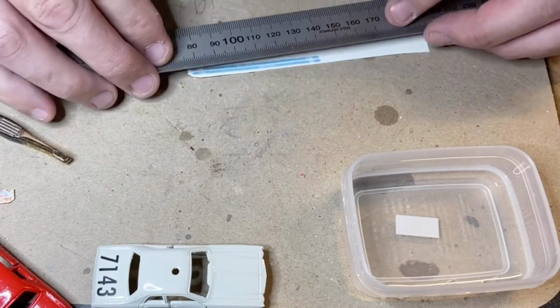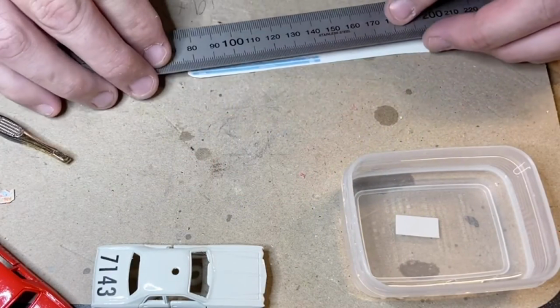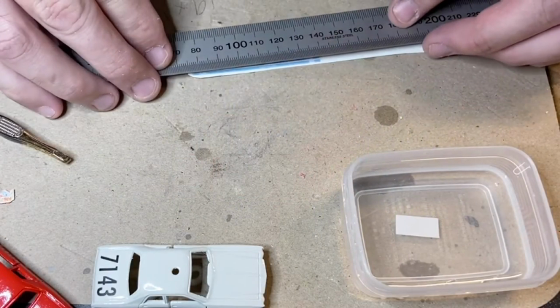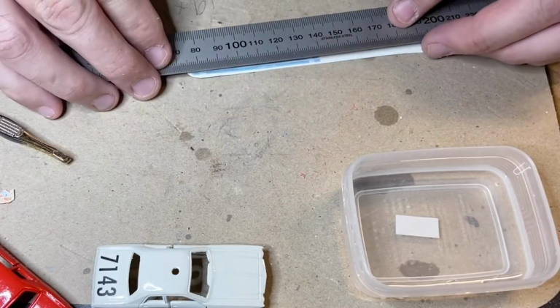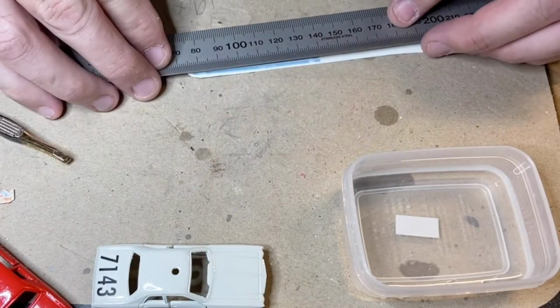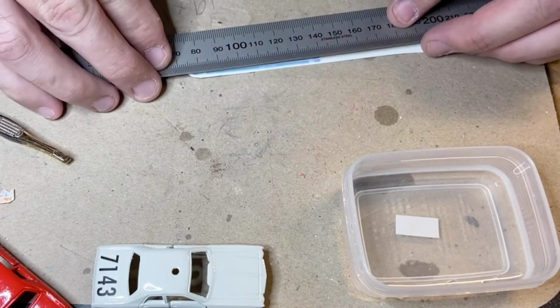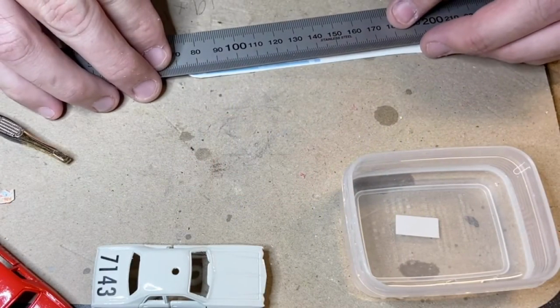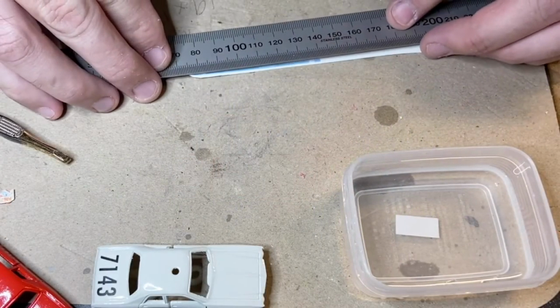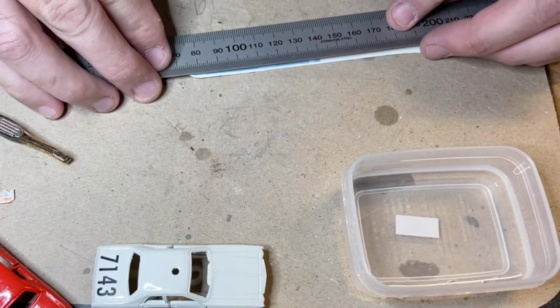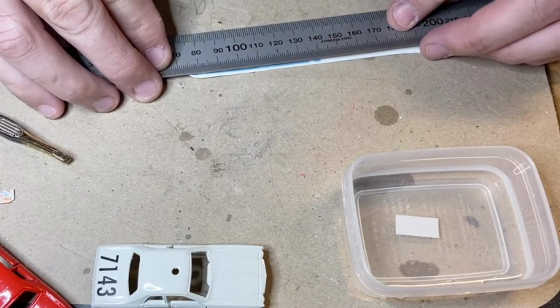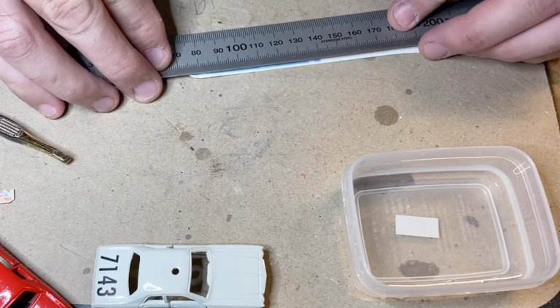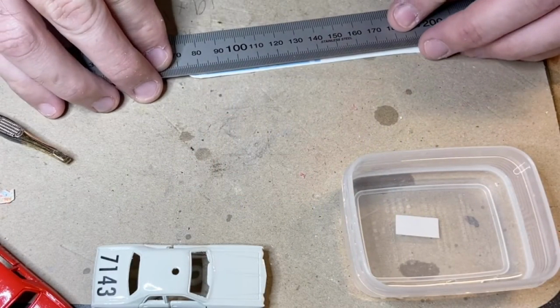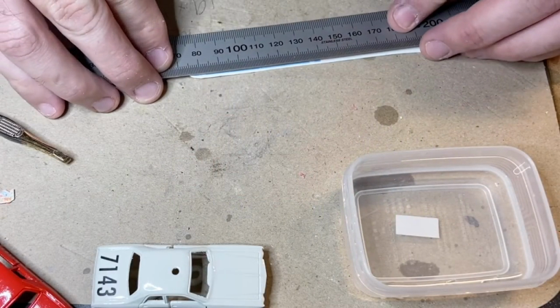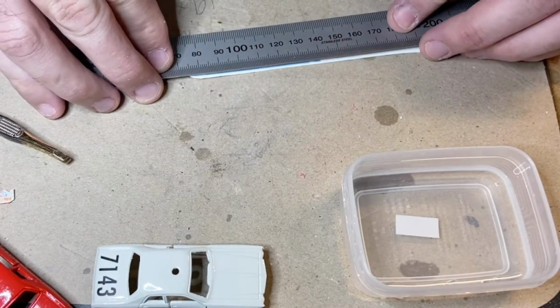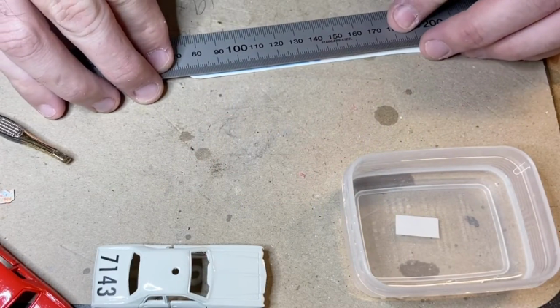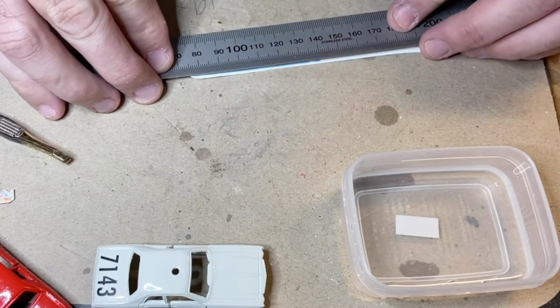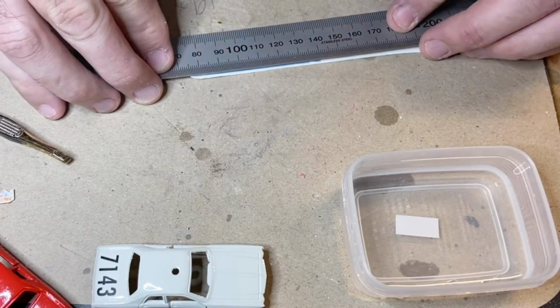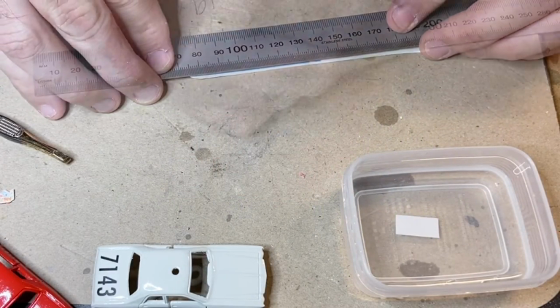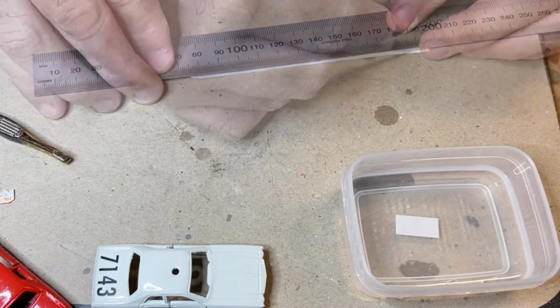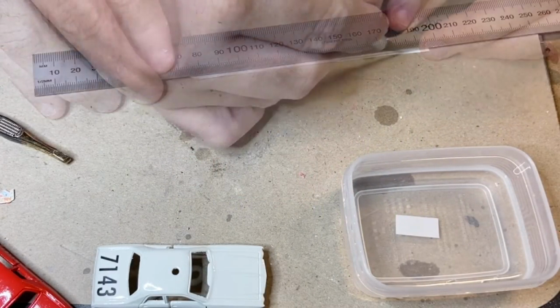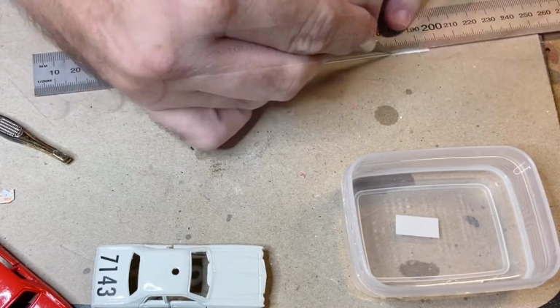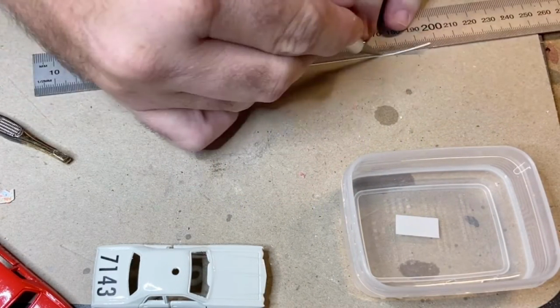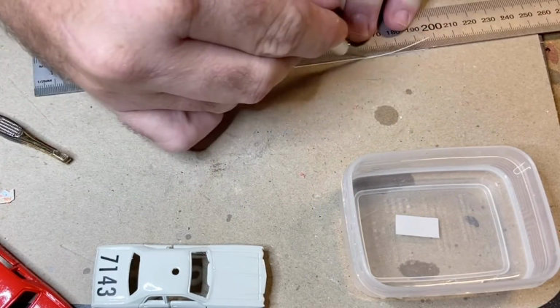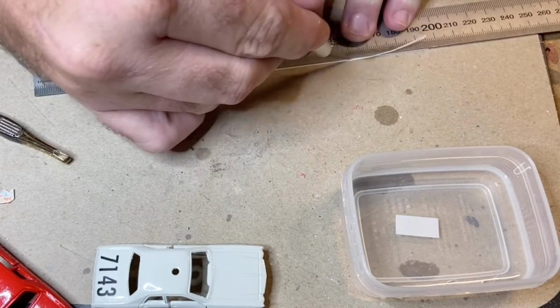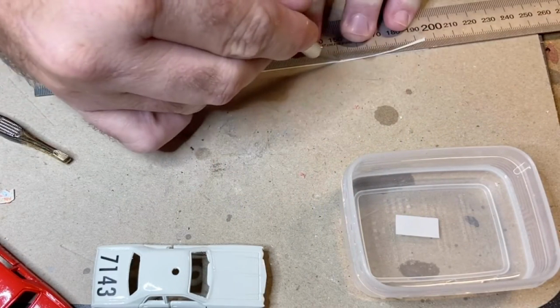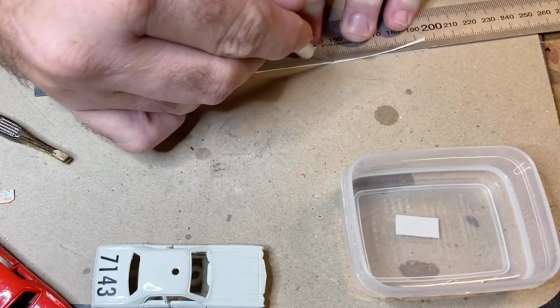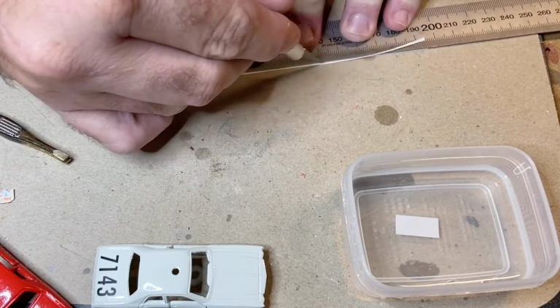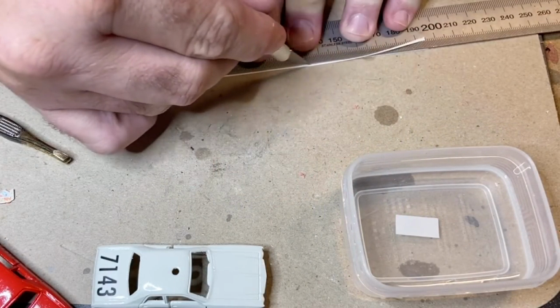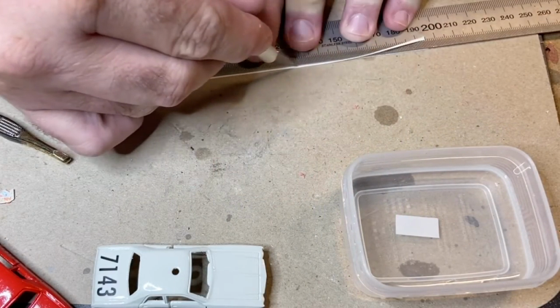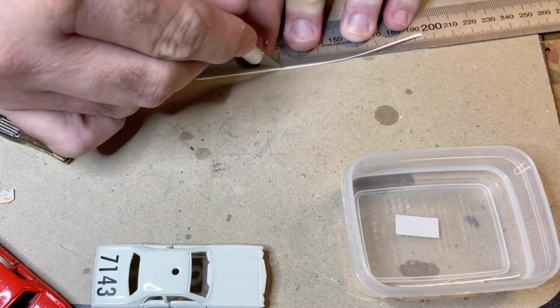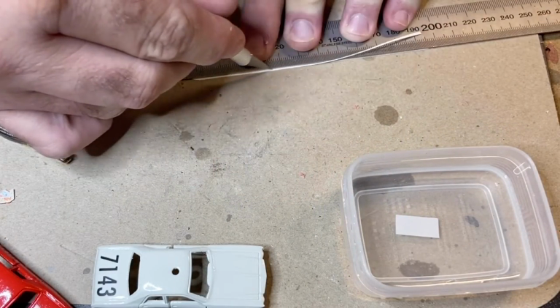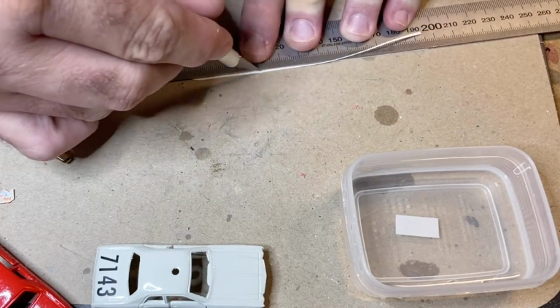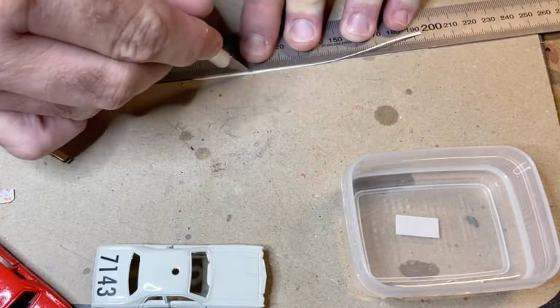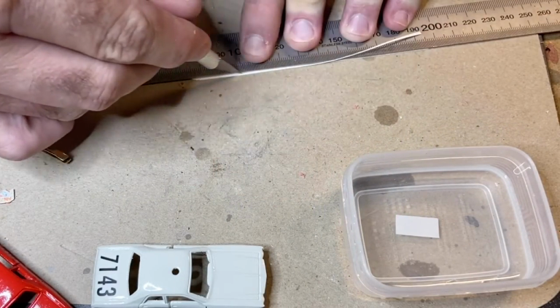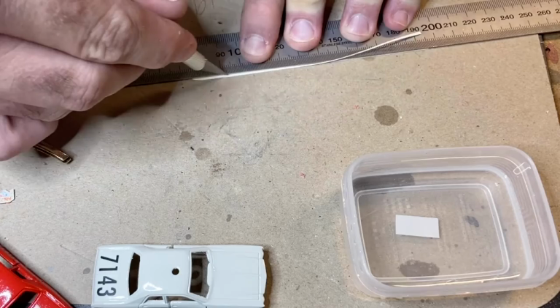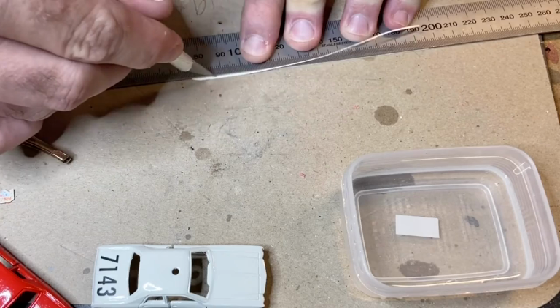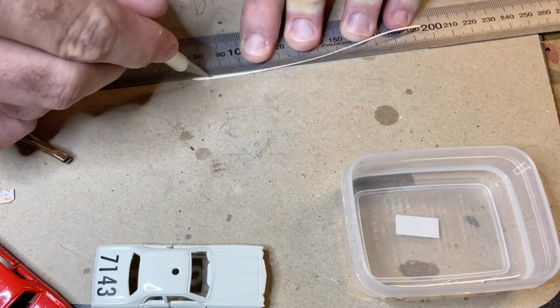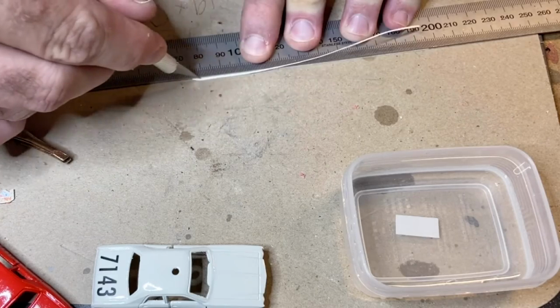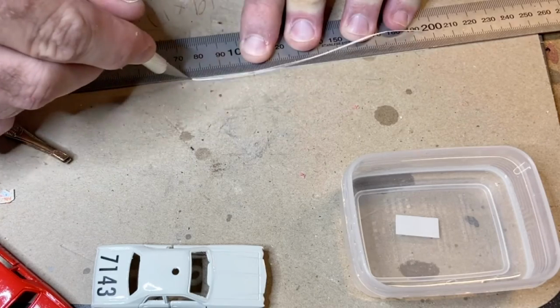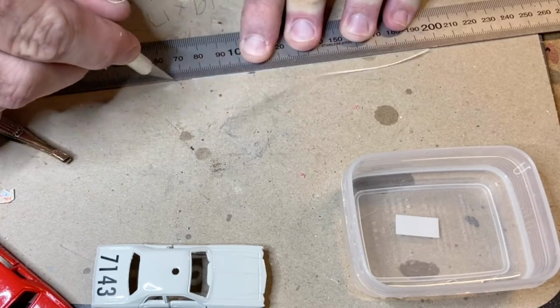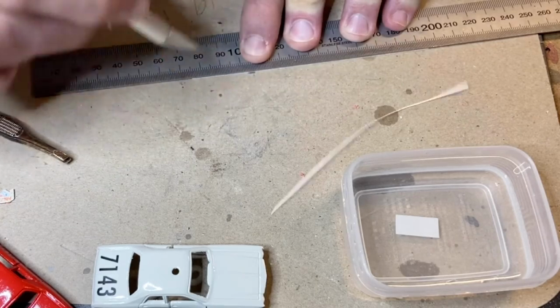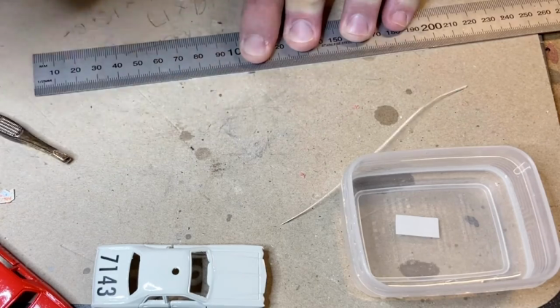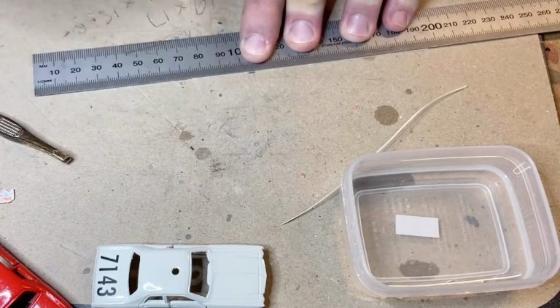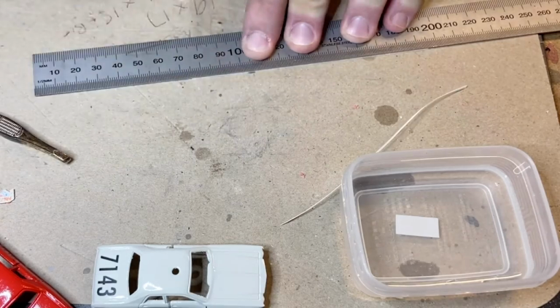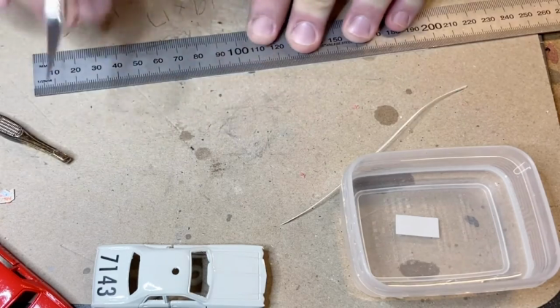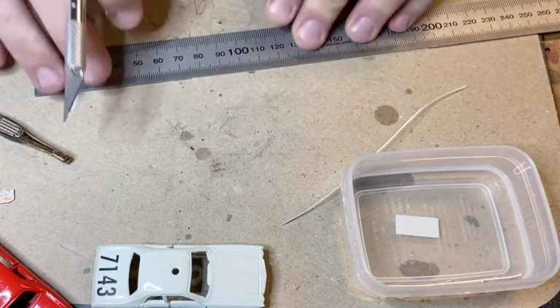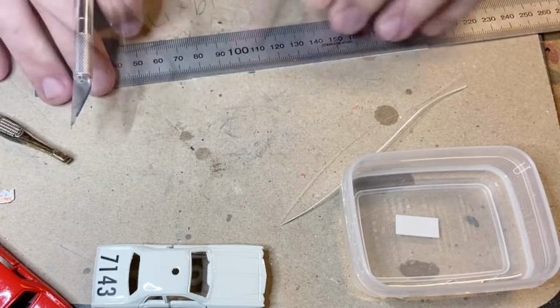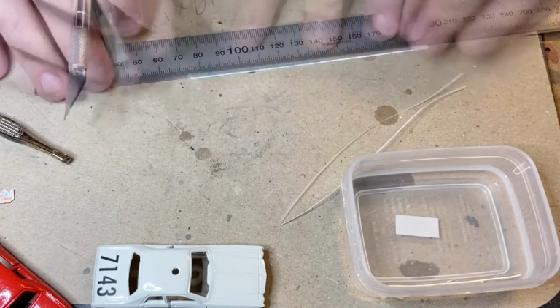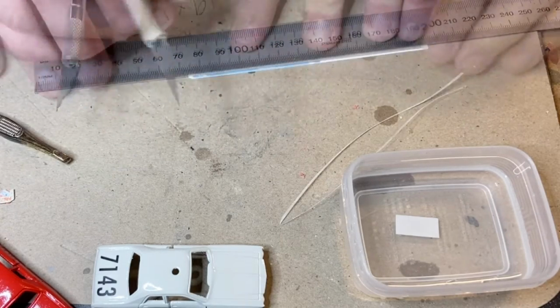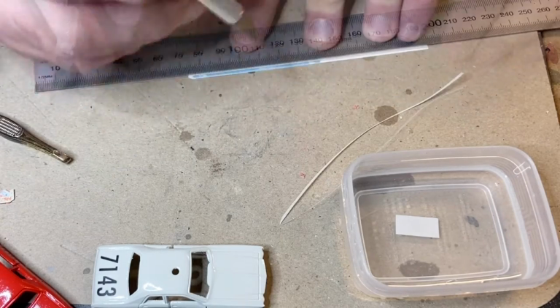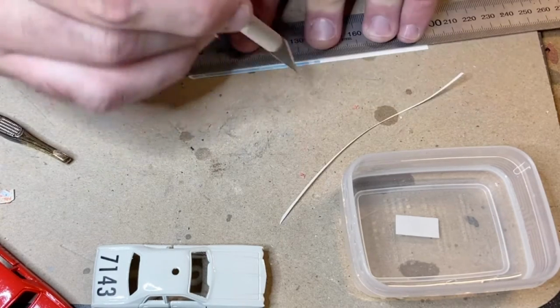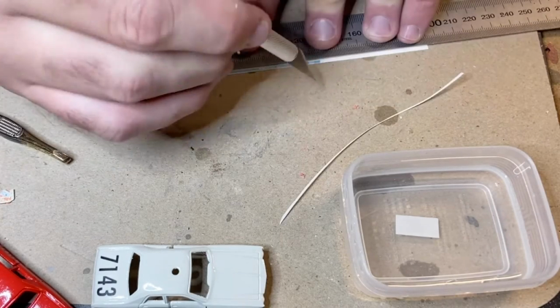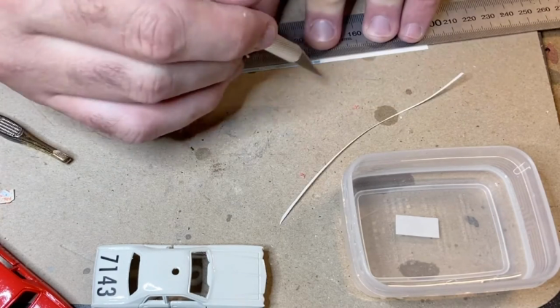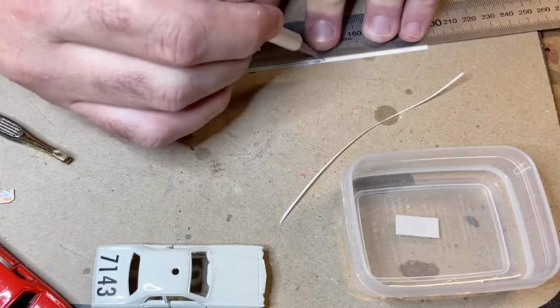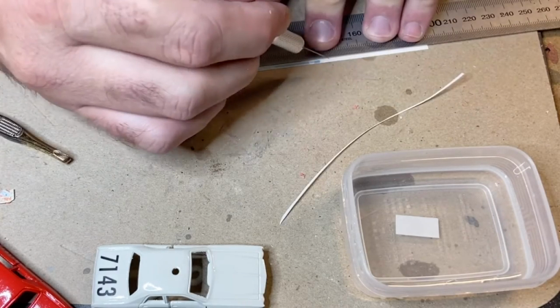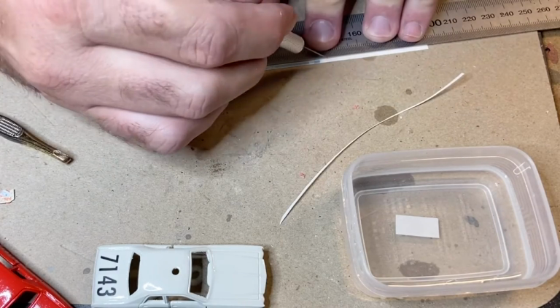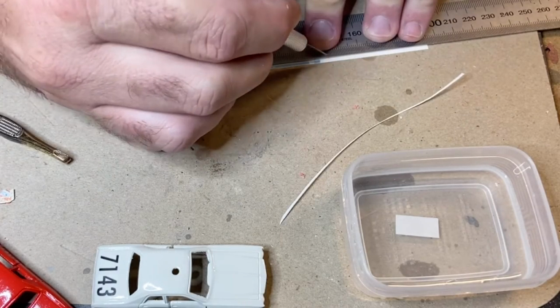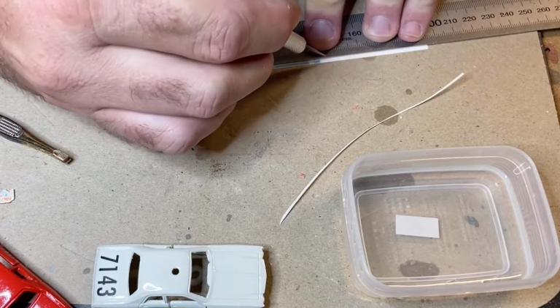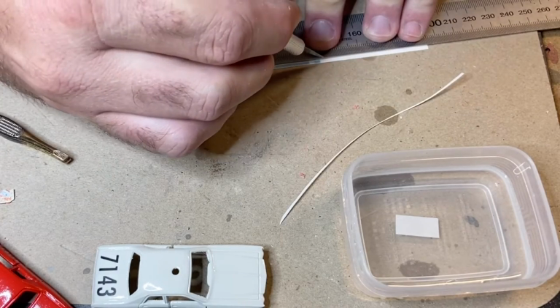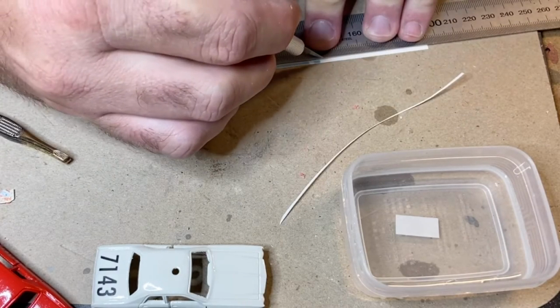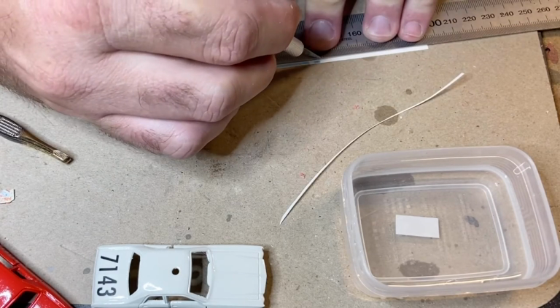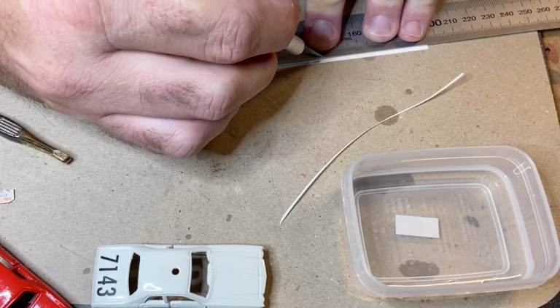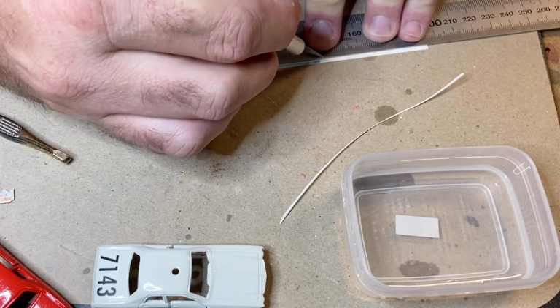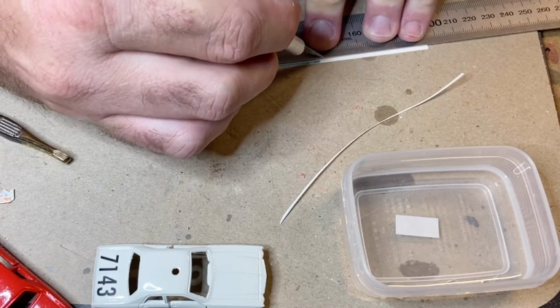You can probably see what direction I'm taking the custom in at this stage. Fans of the Blues Brothers will recognise it.